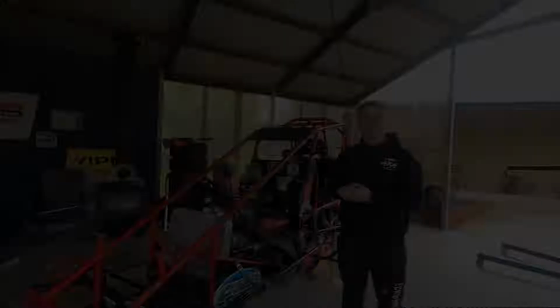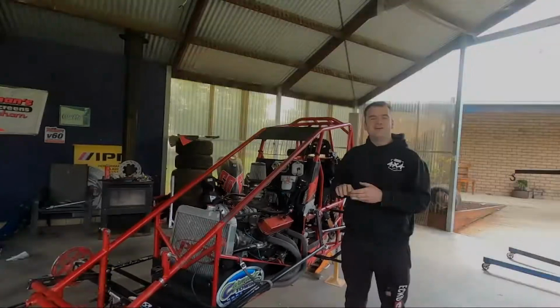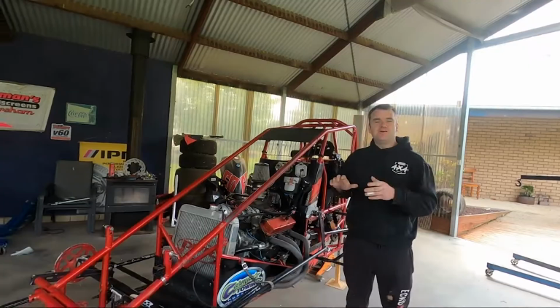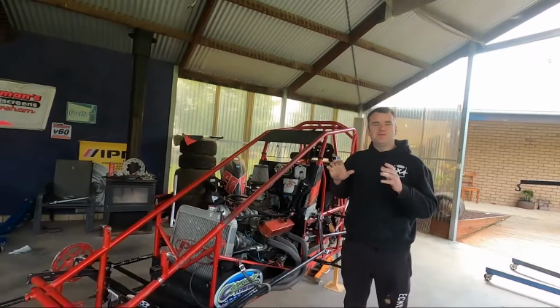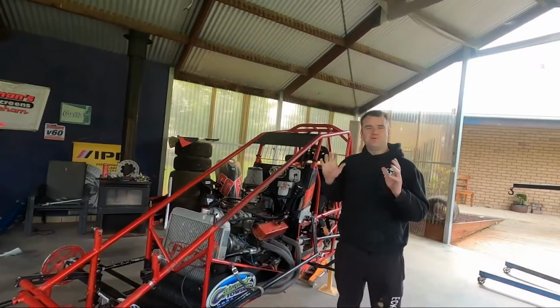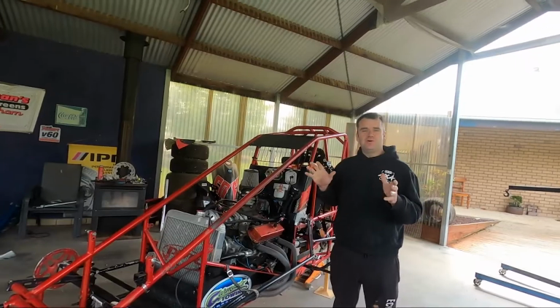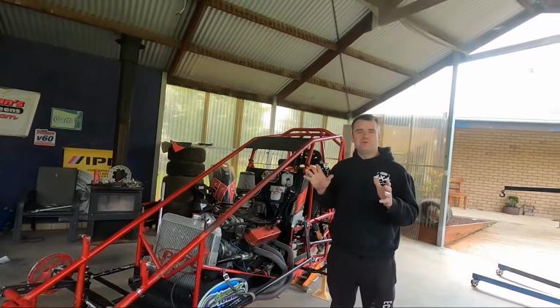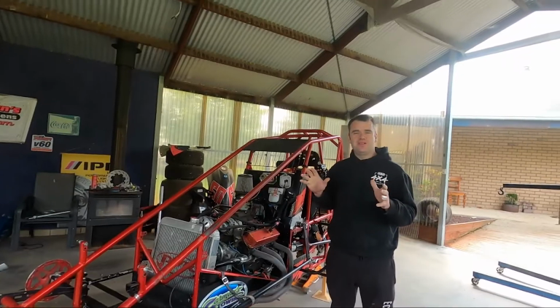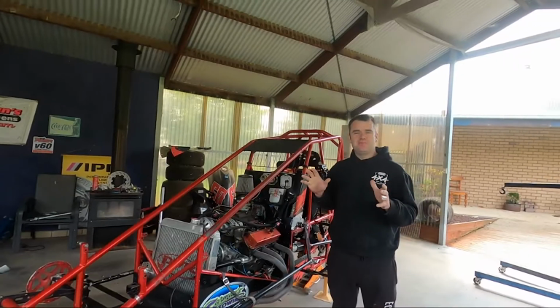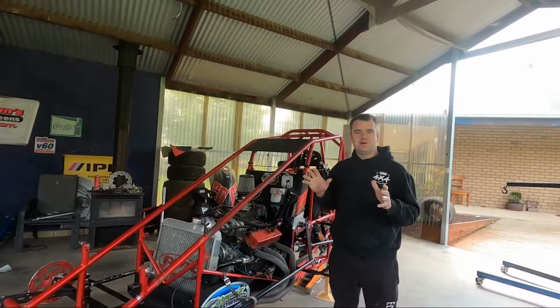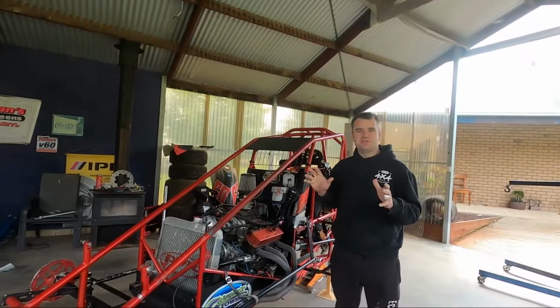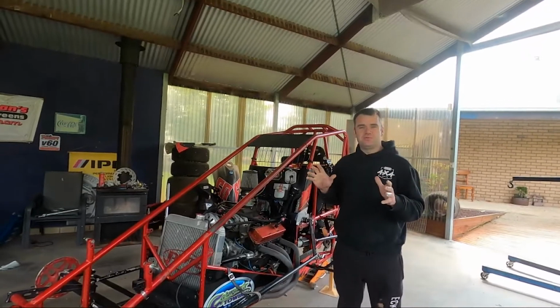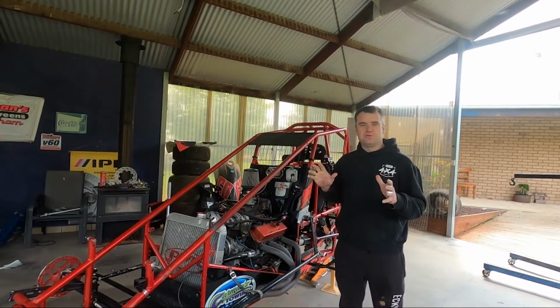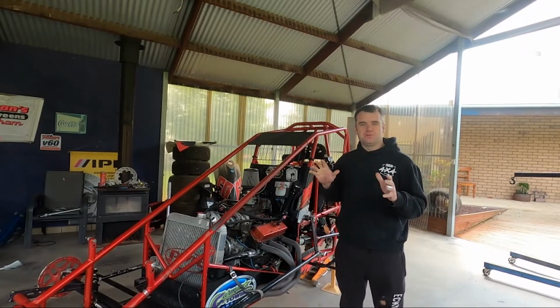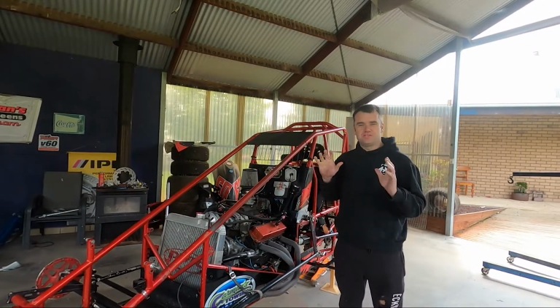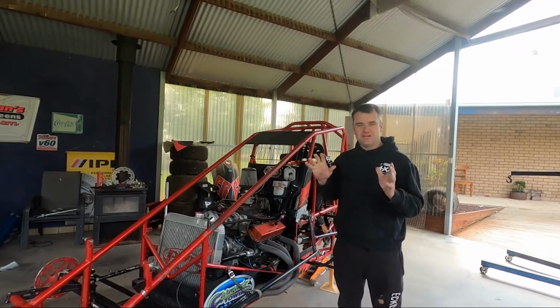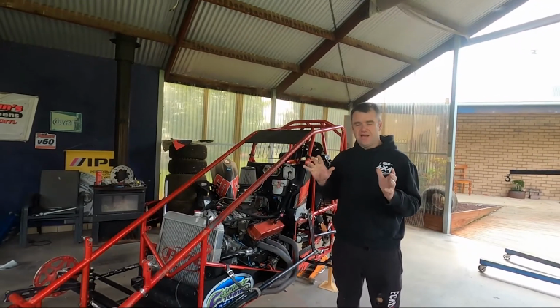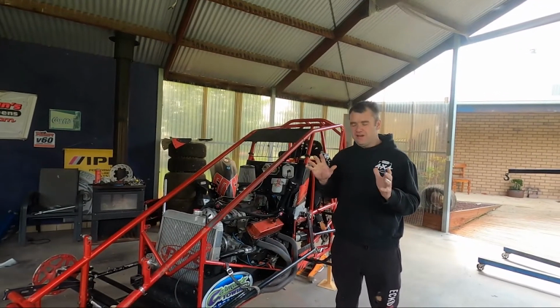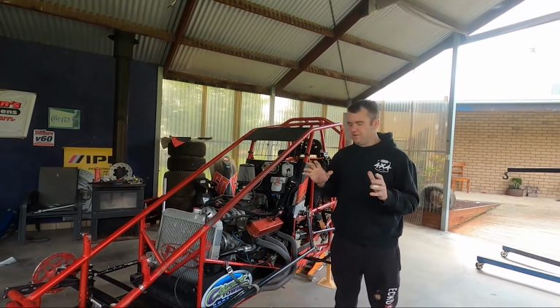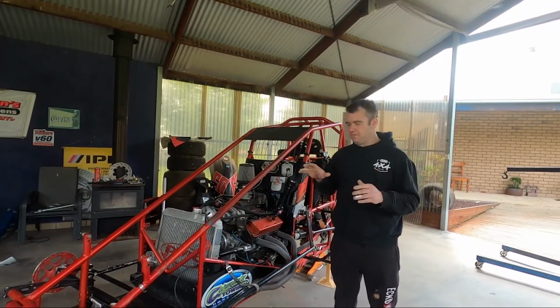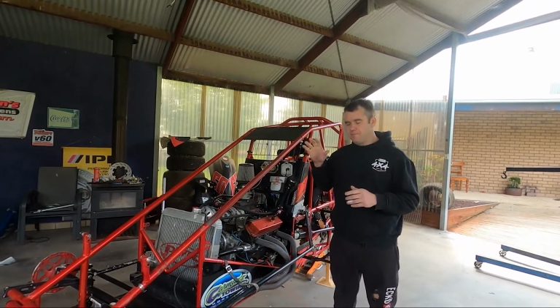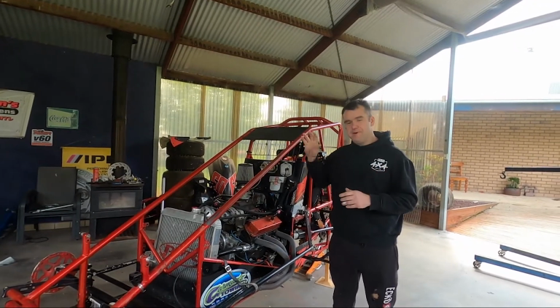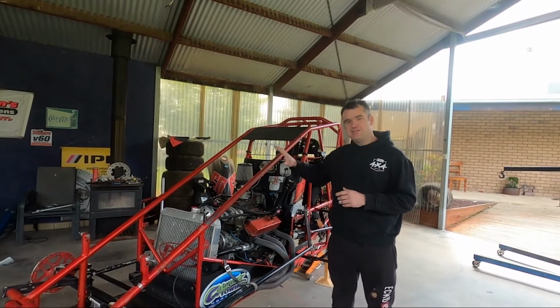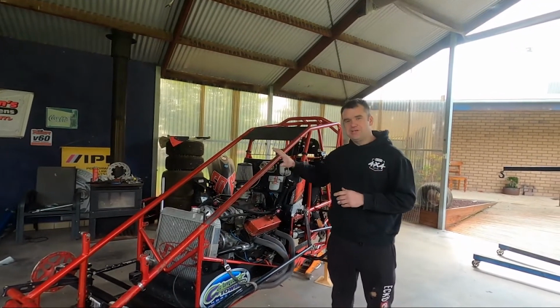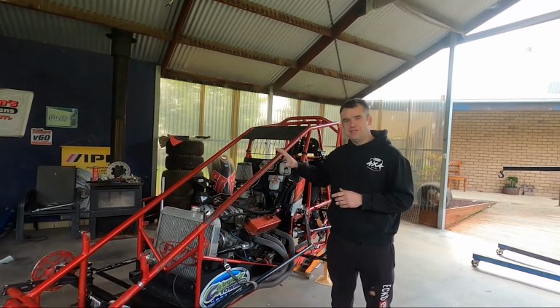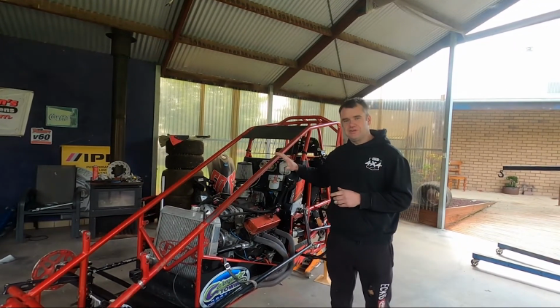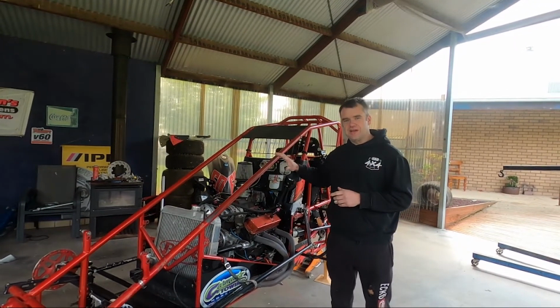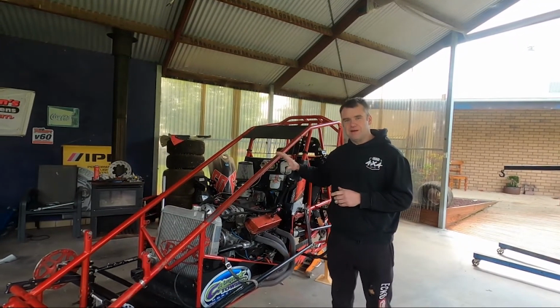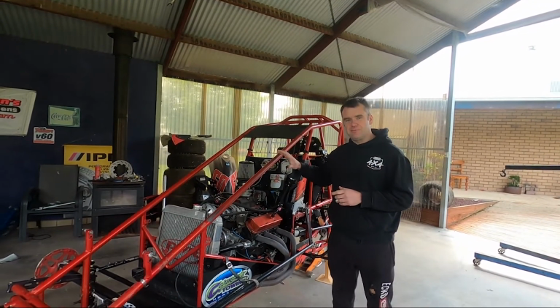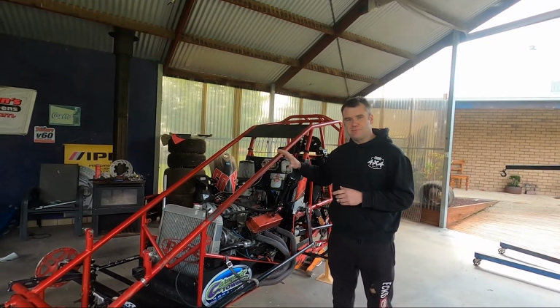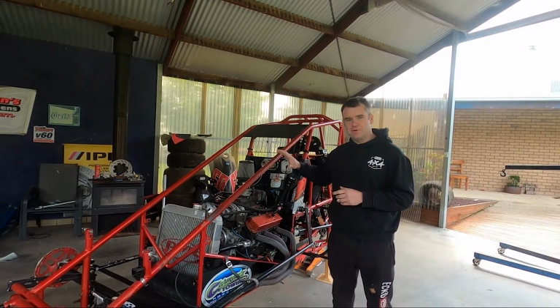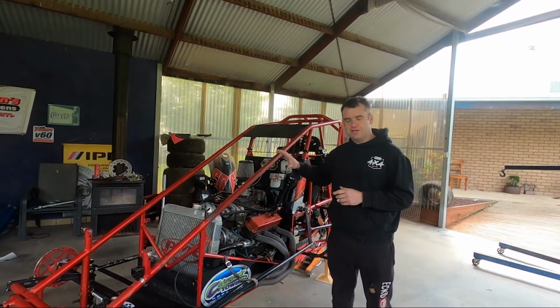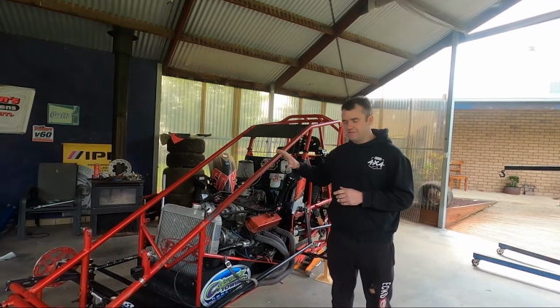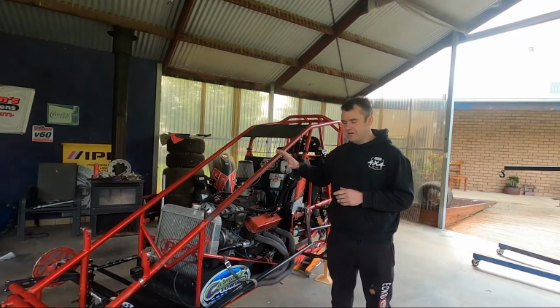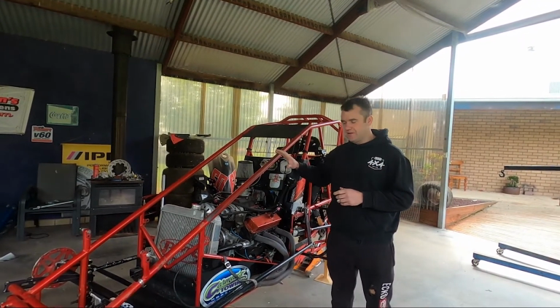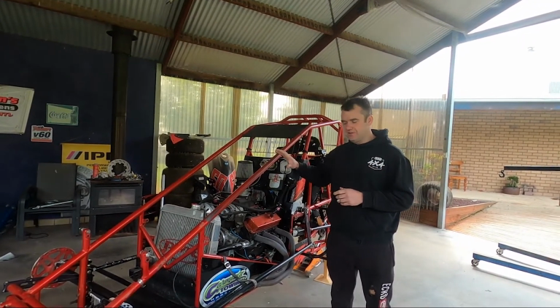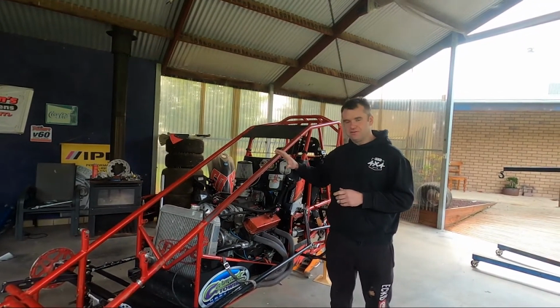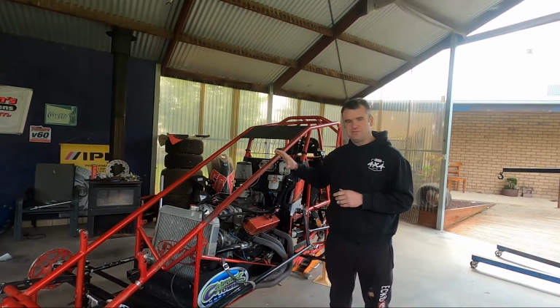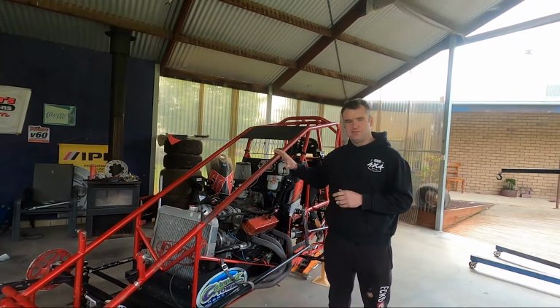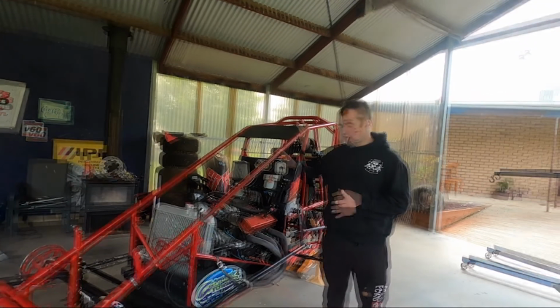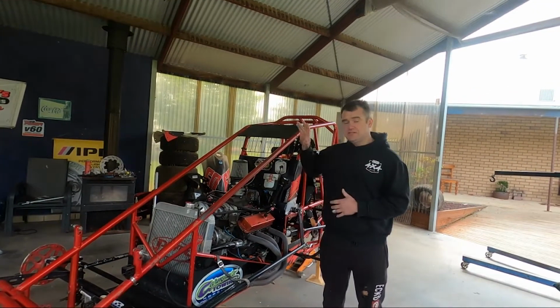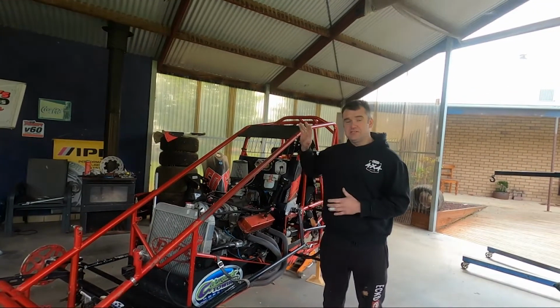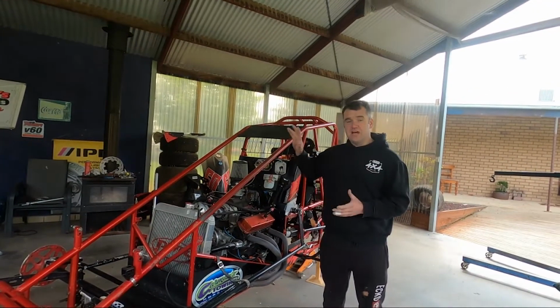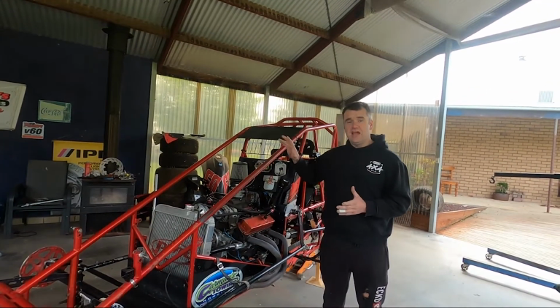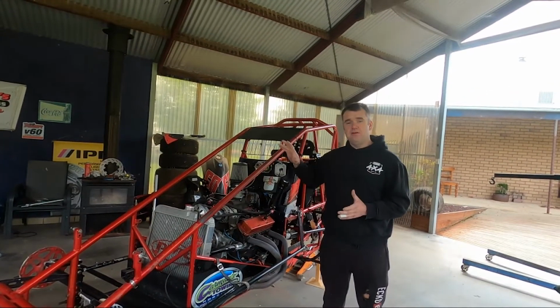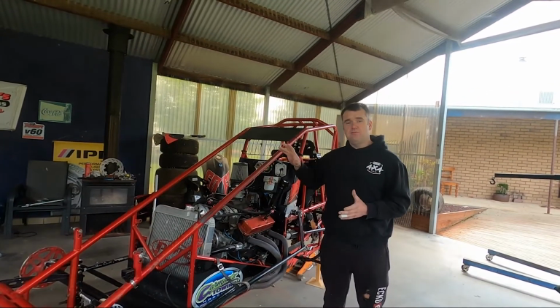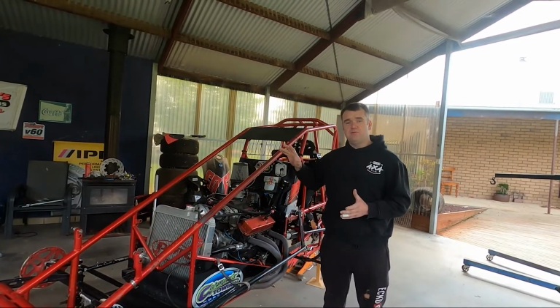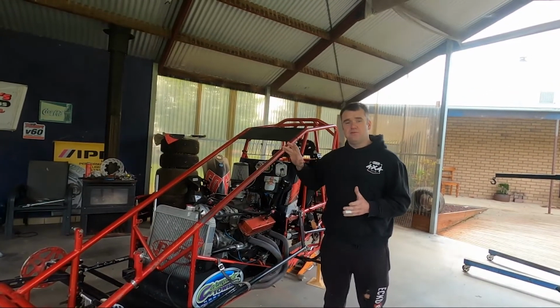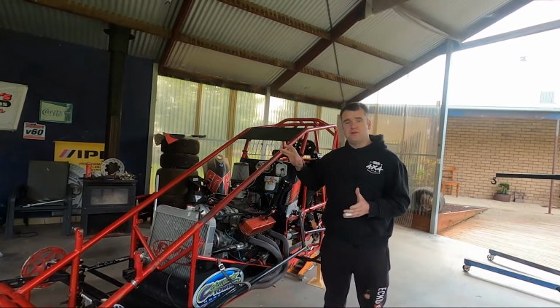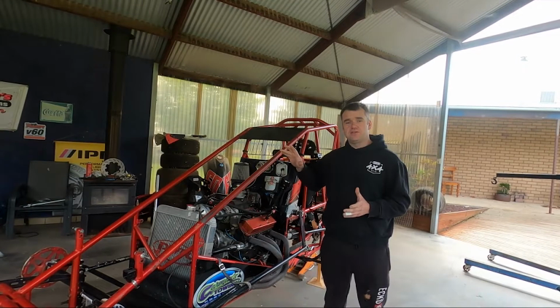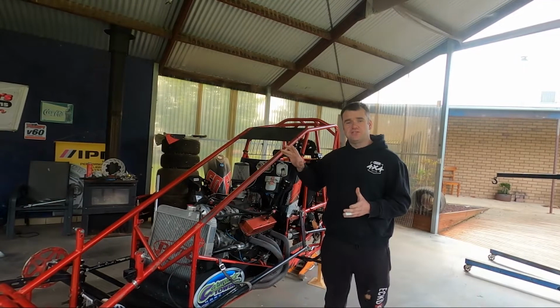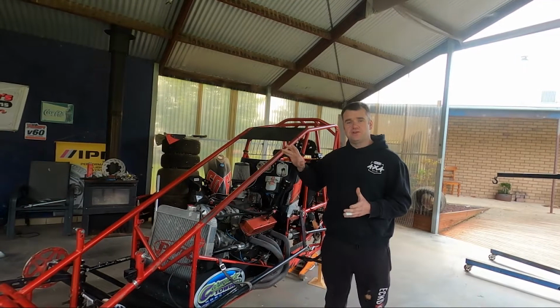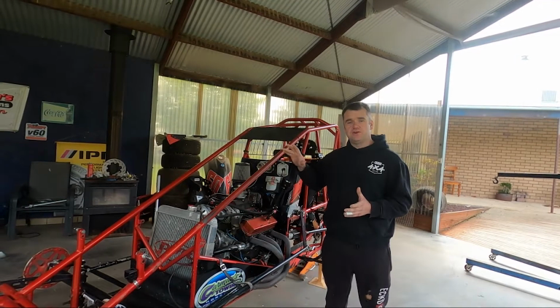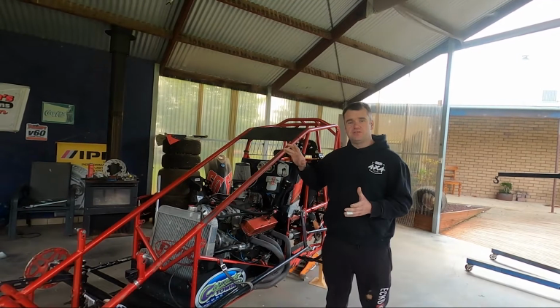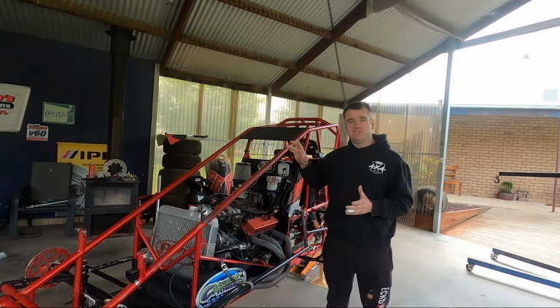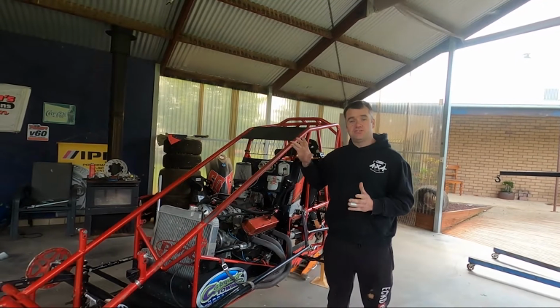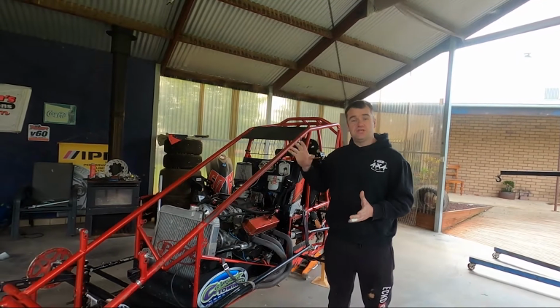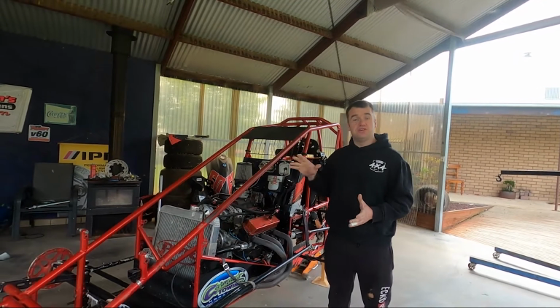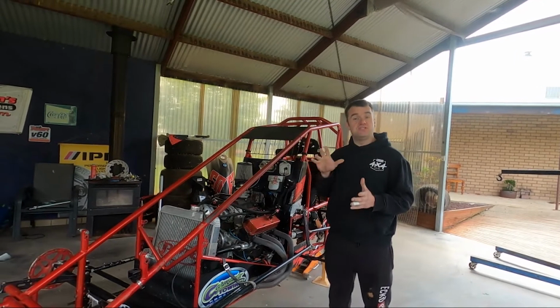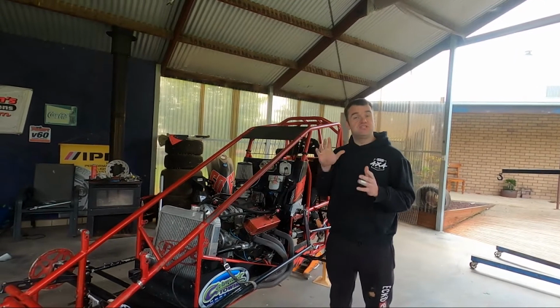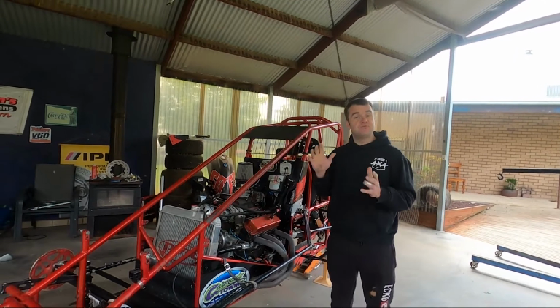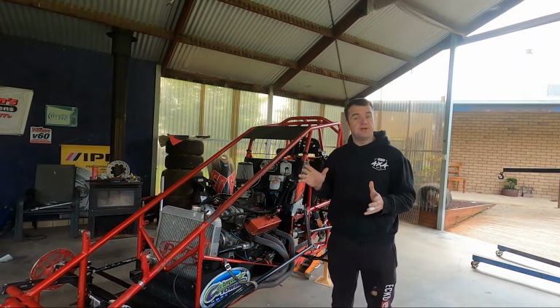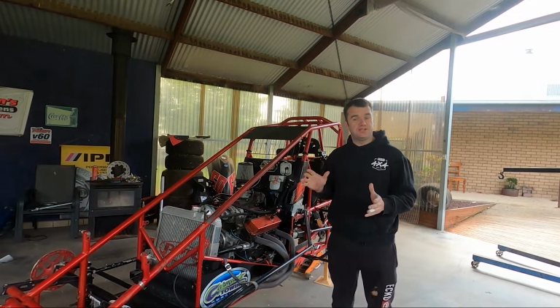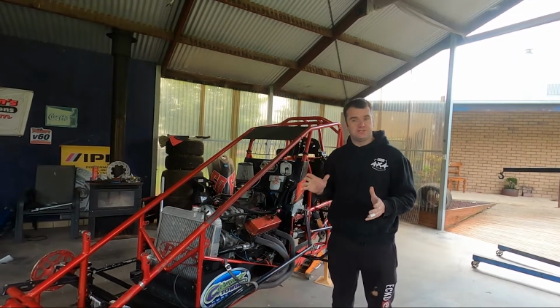Welcome to Hightley Motorsport. Today we're back checking the car before we get it downloaded, and today we're focusing on steering and suspension.